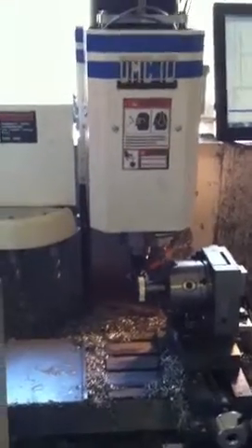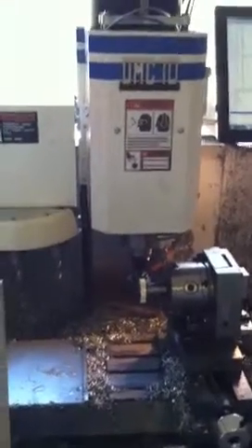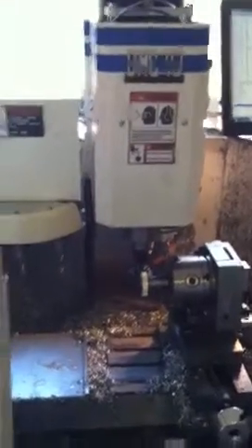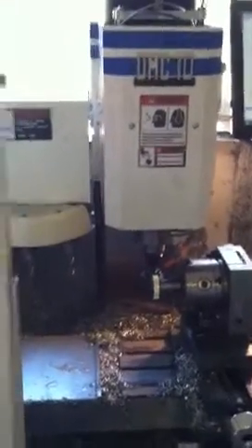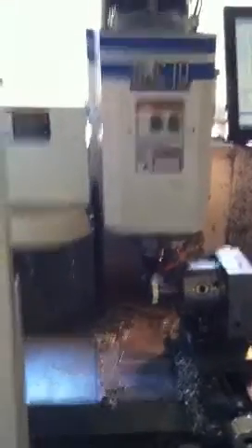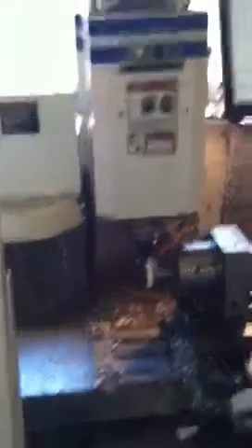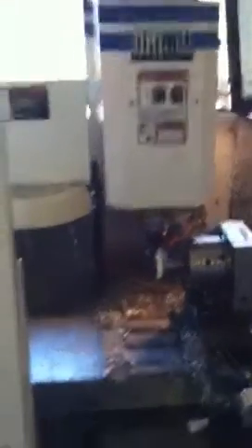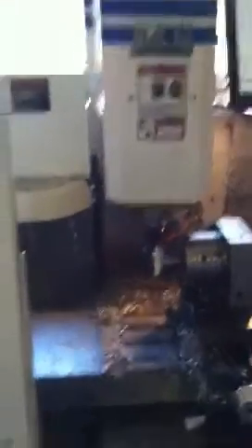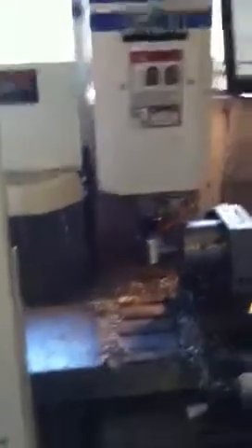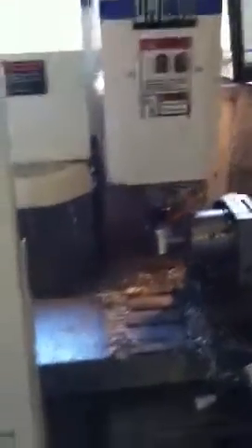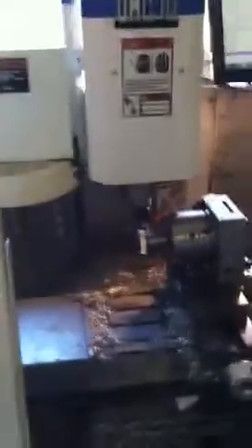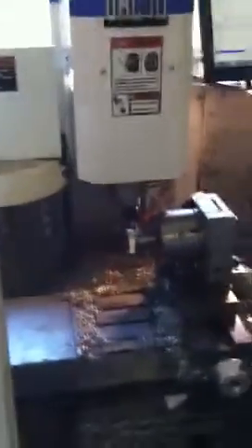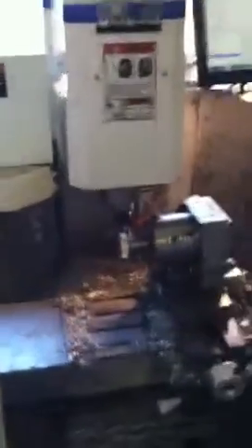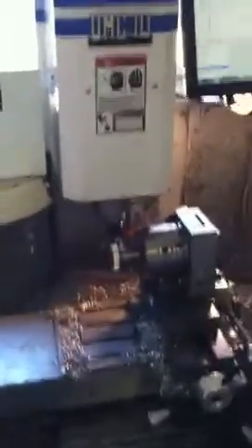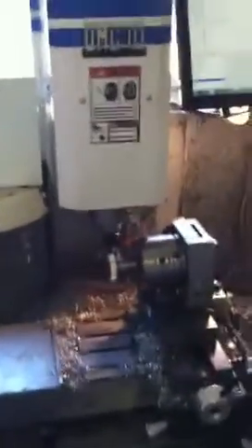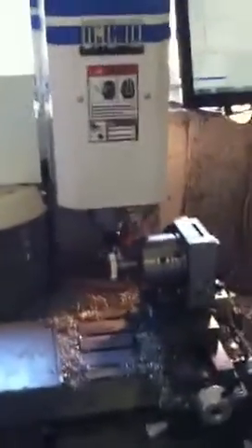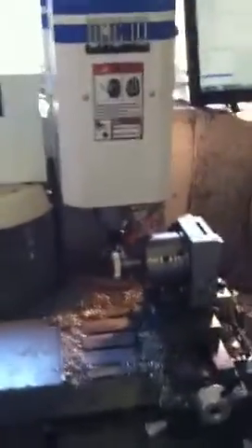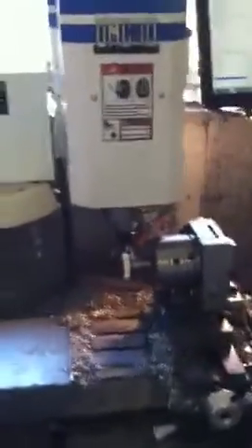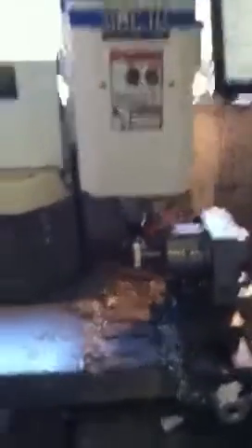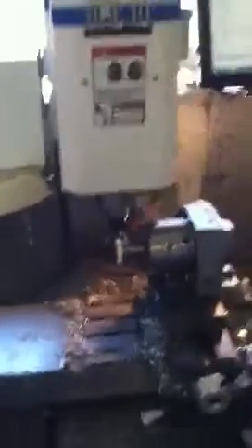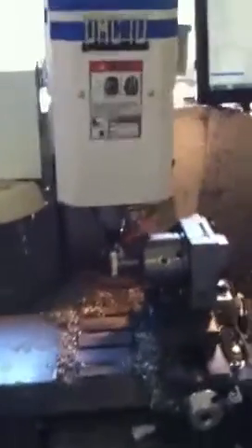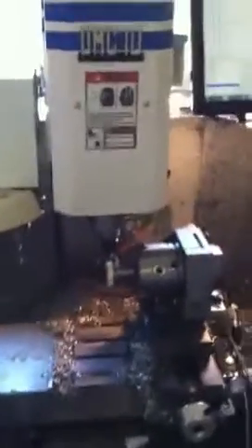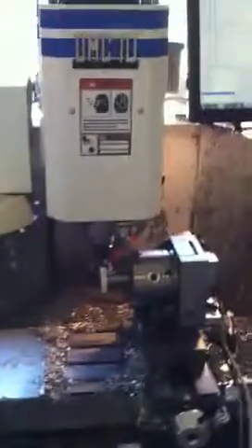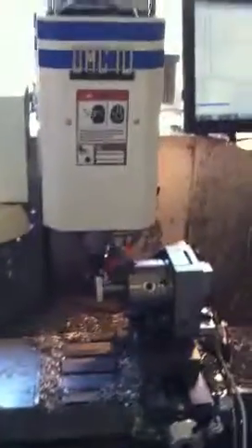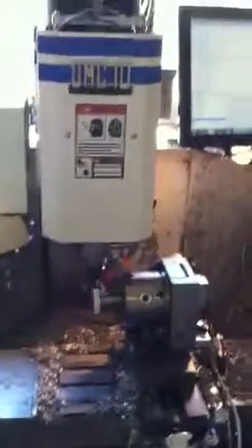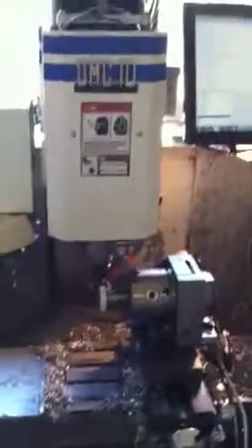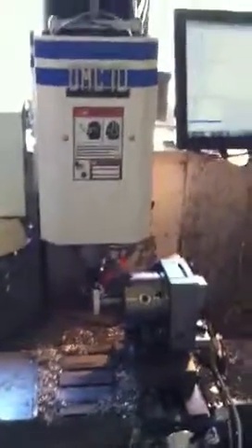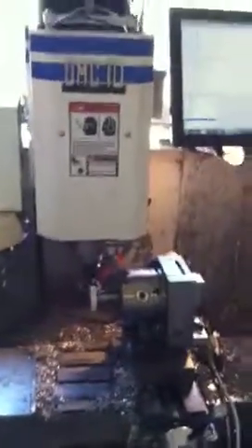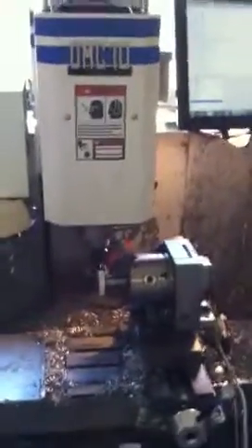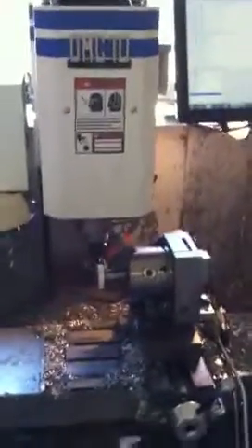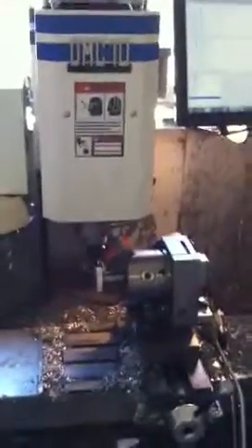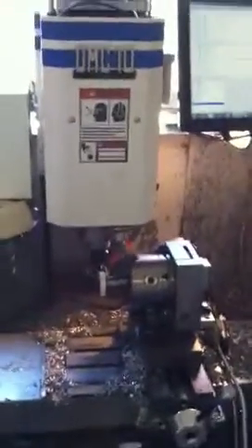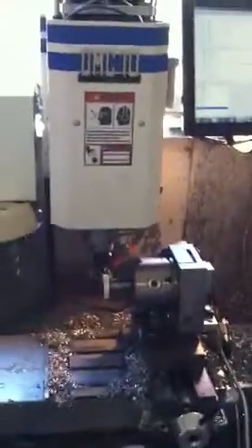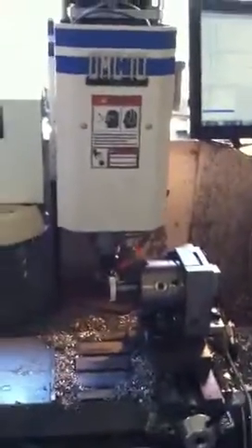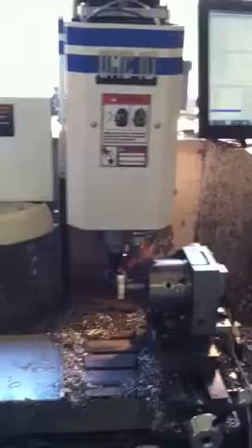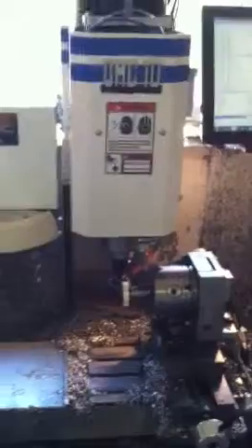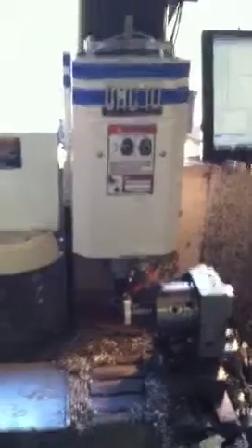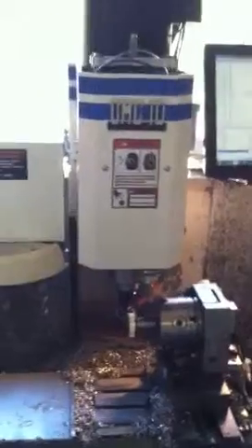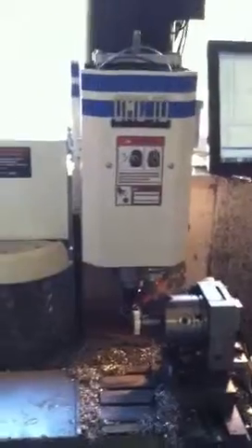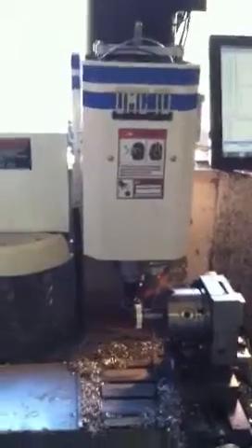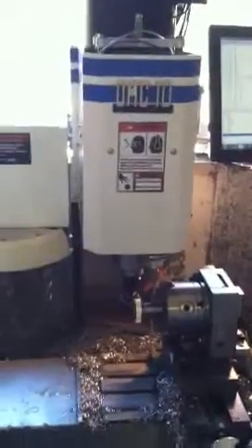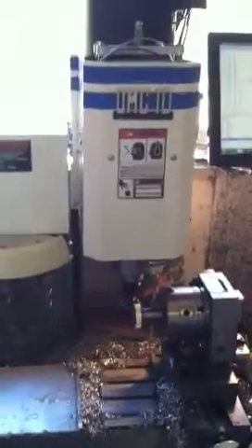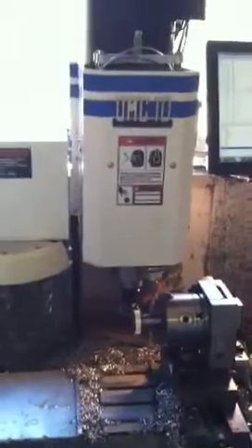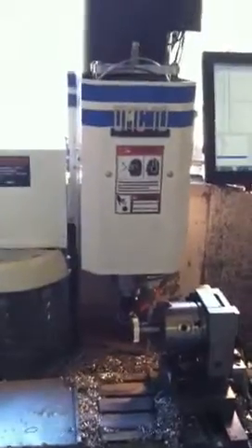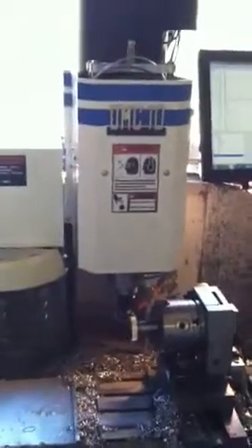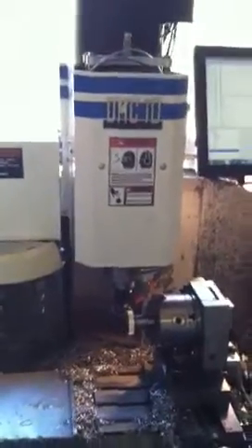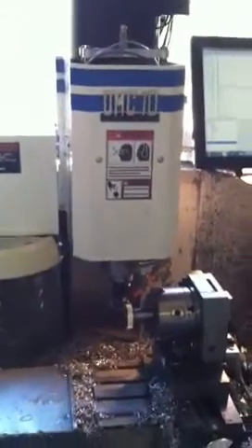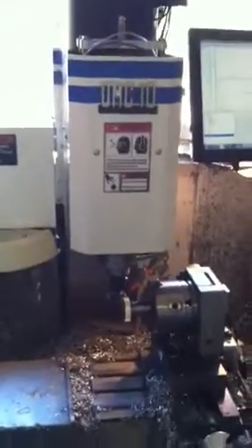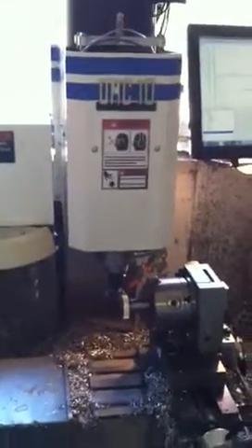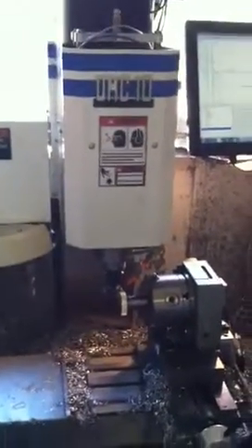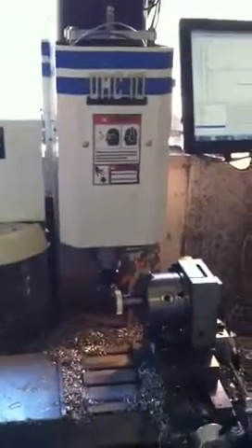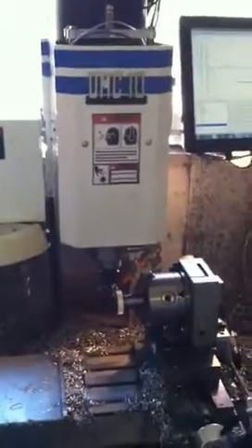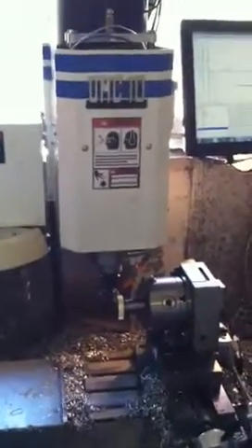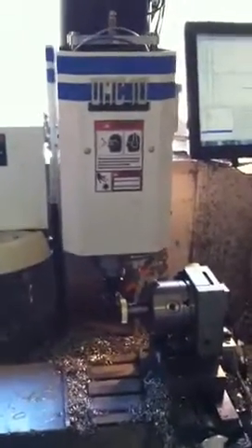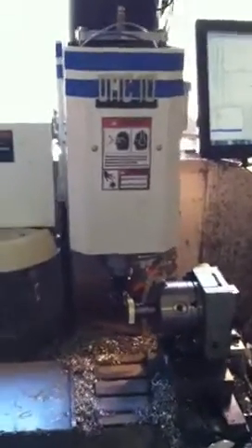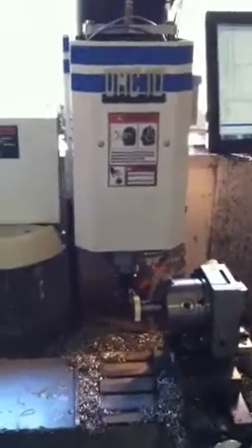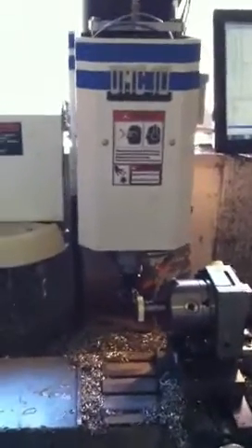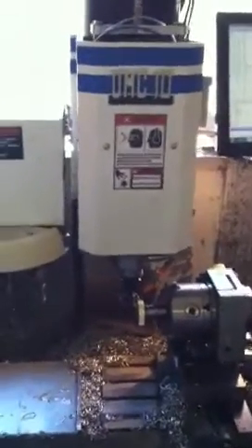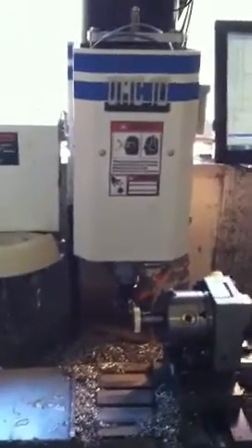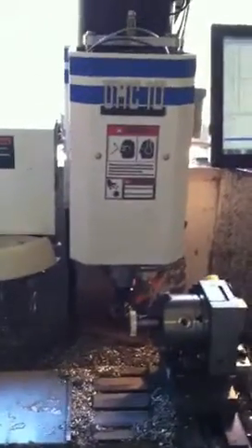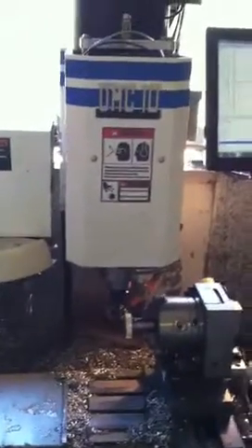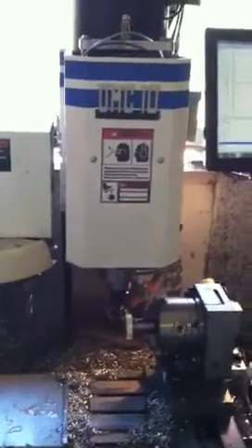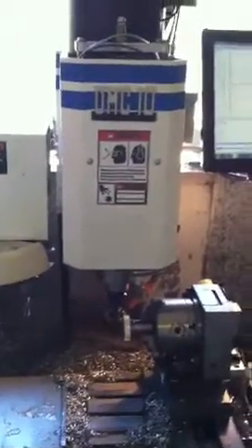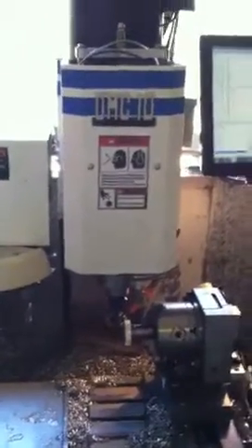Hello, fellas. This is Dave DeCosten again. I'm cutting a gear. I thought you guys might be interested to see how it's done.